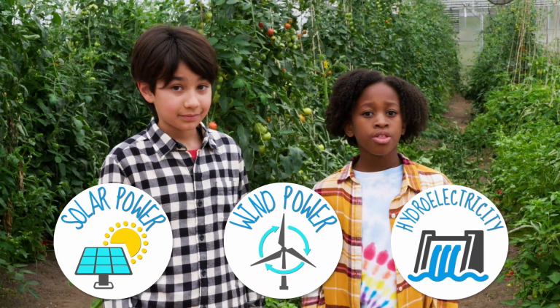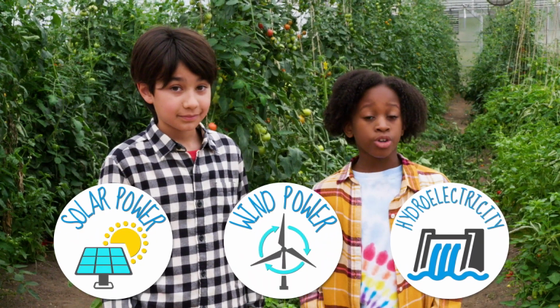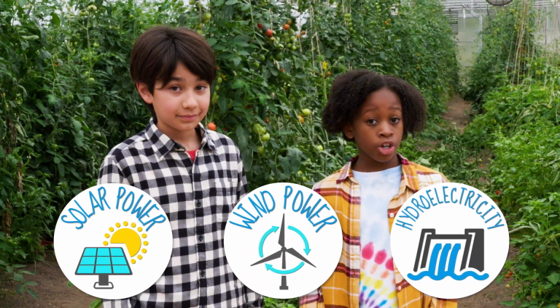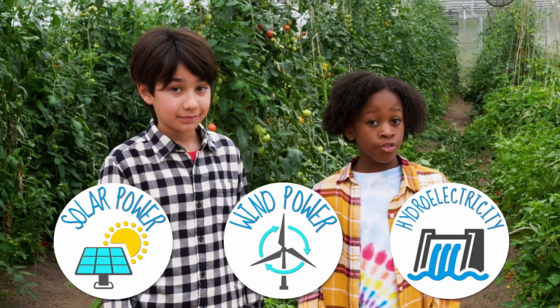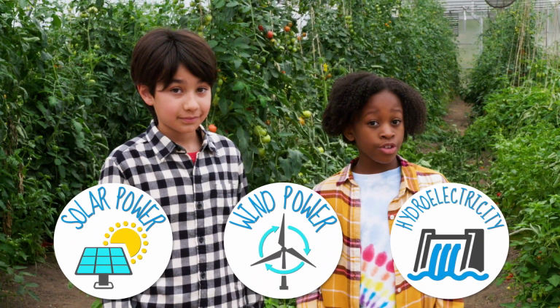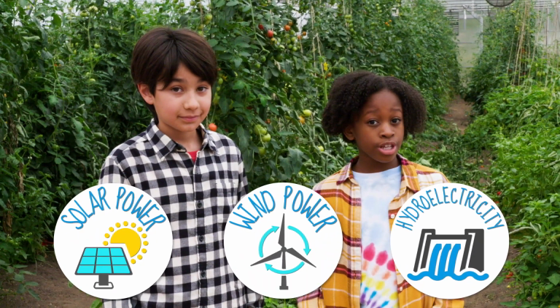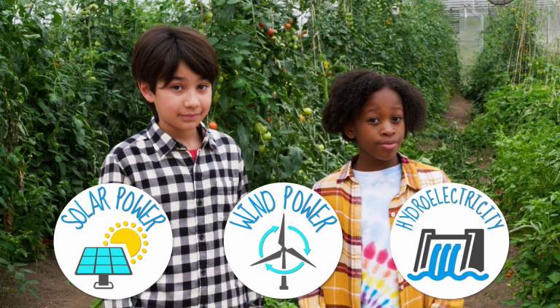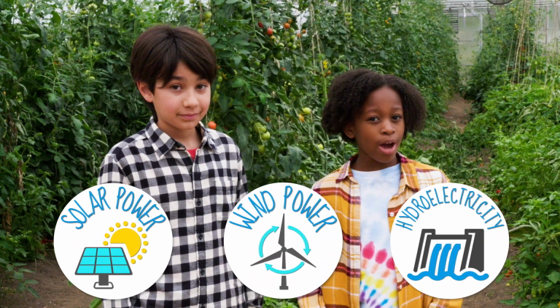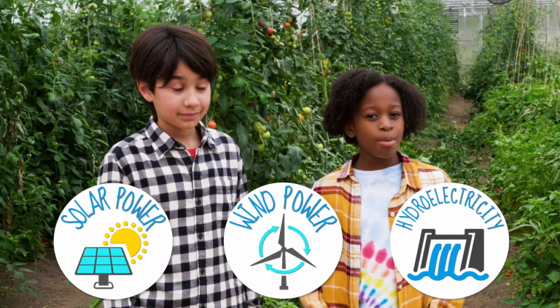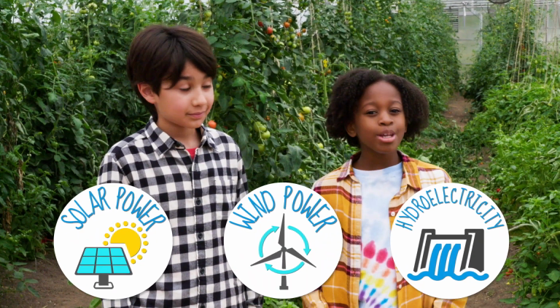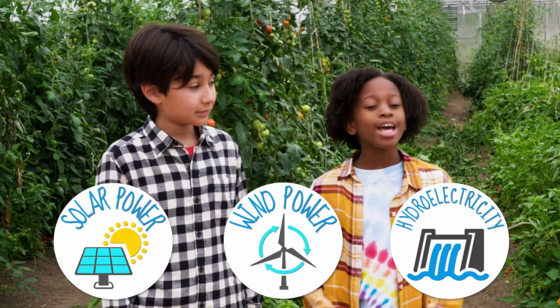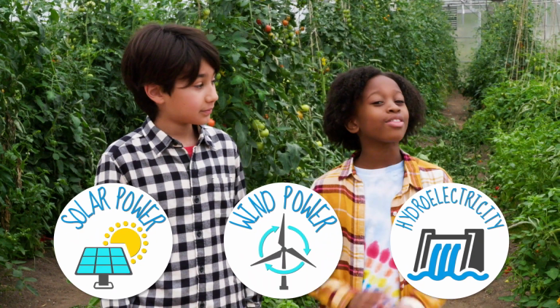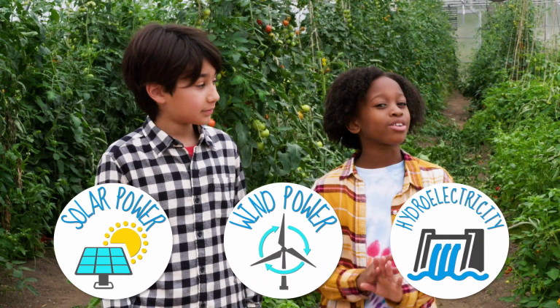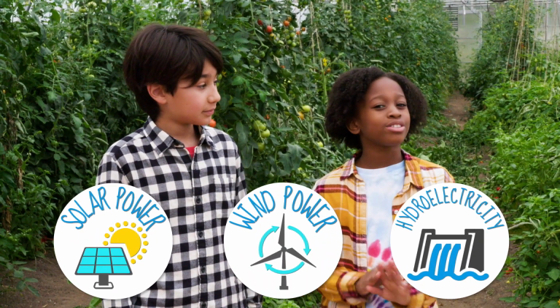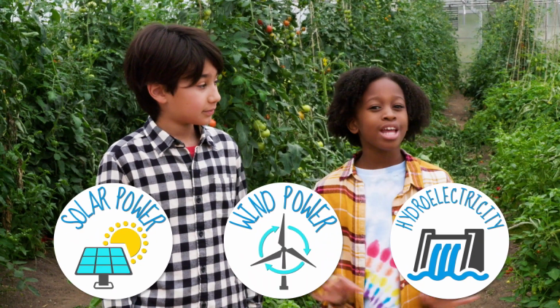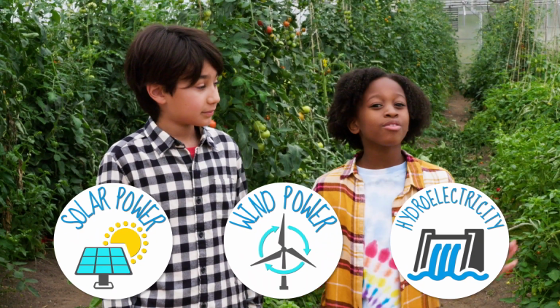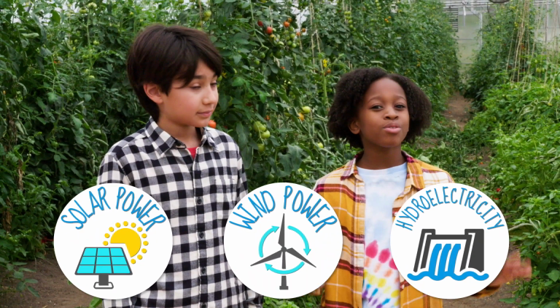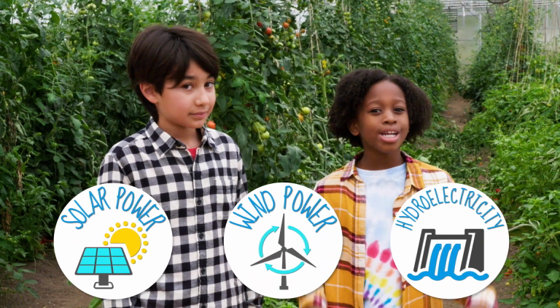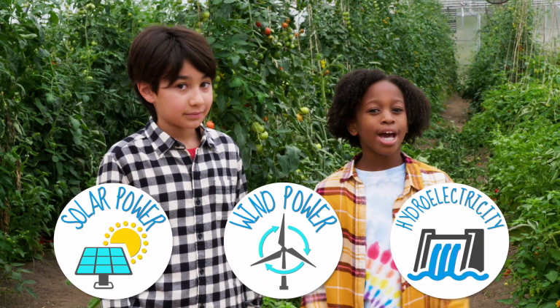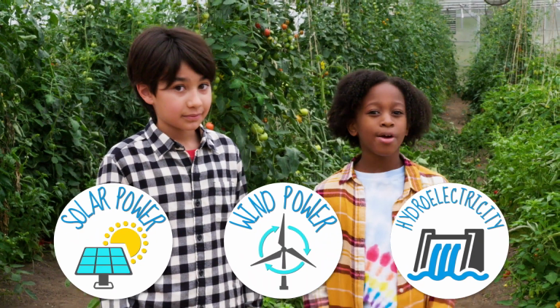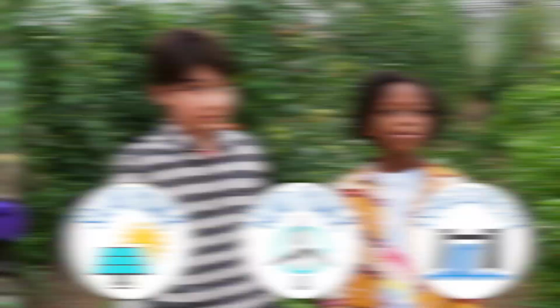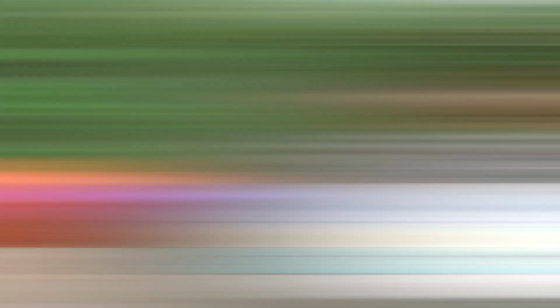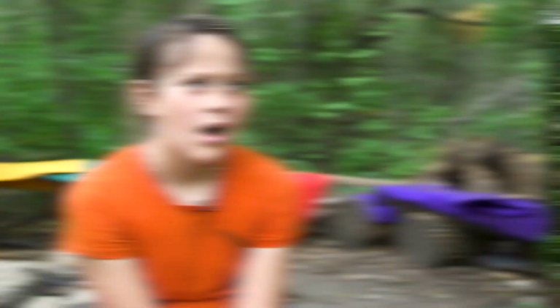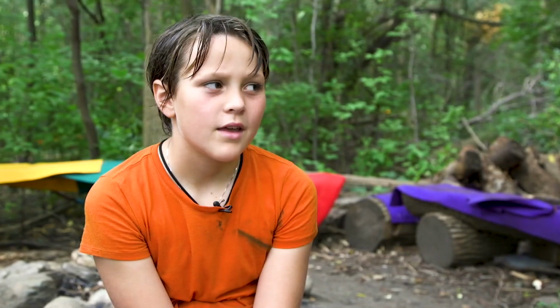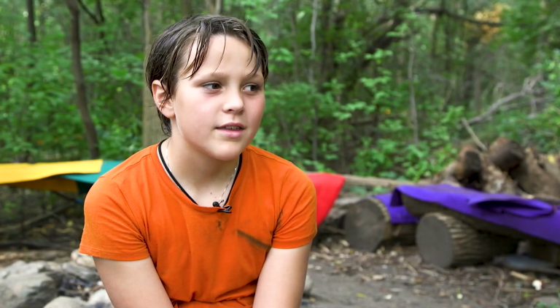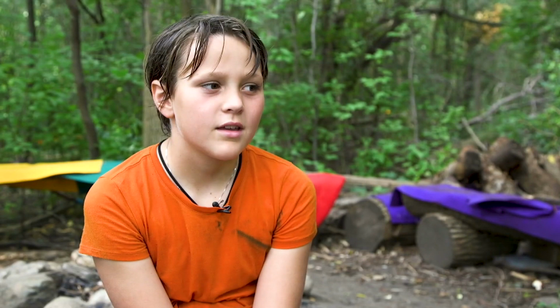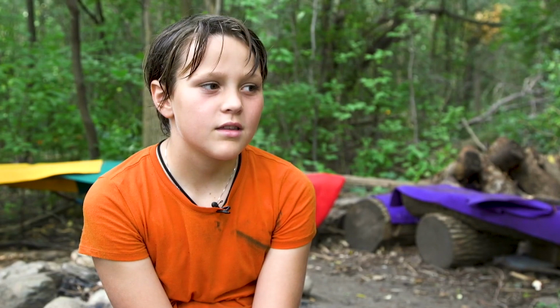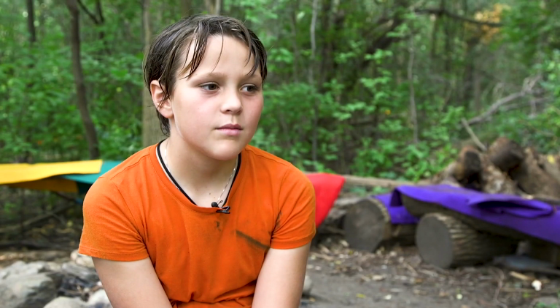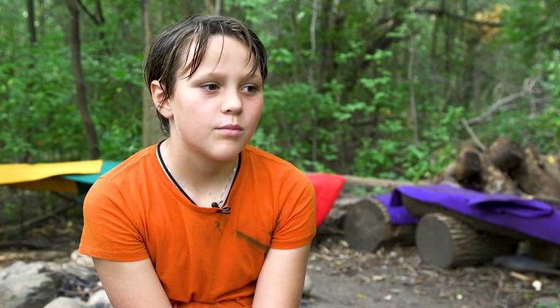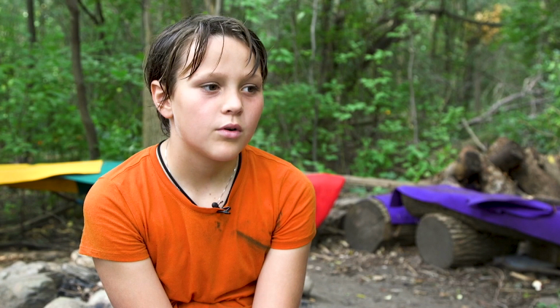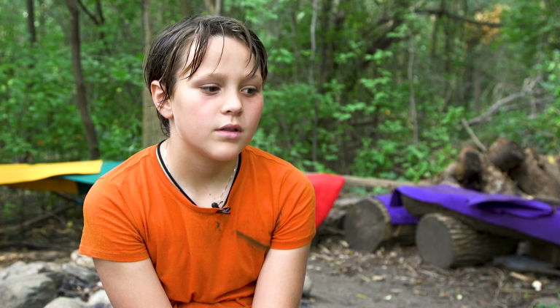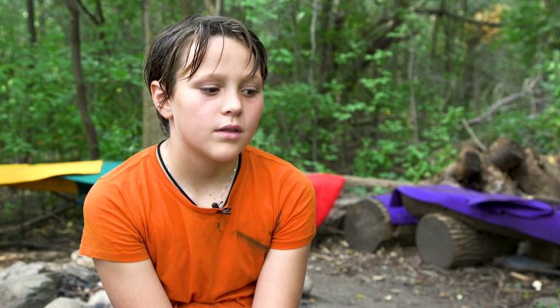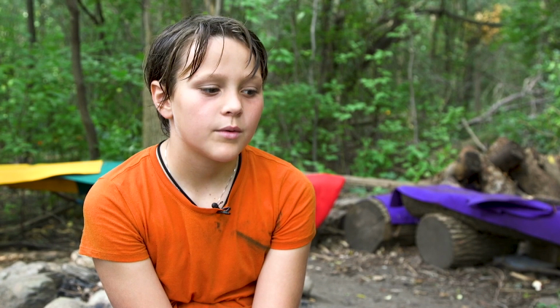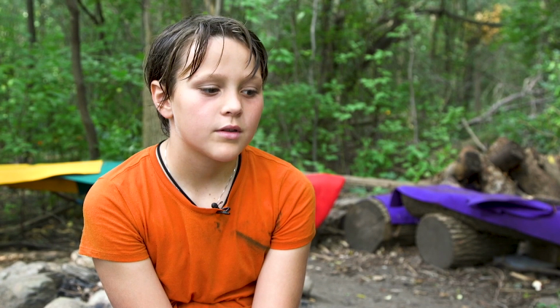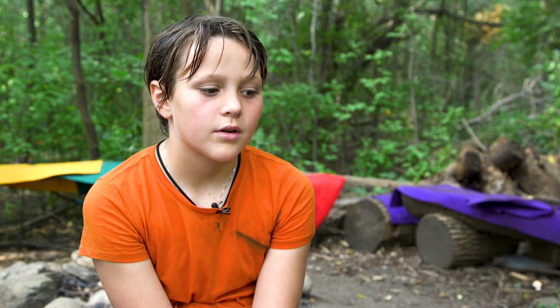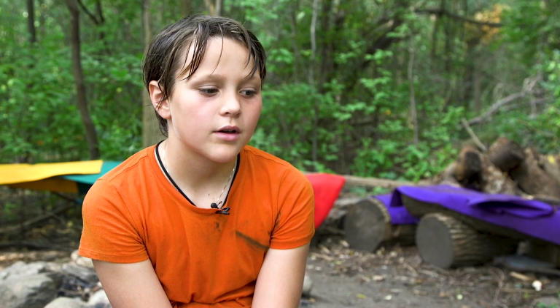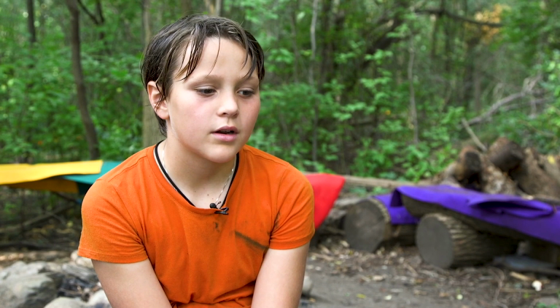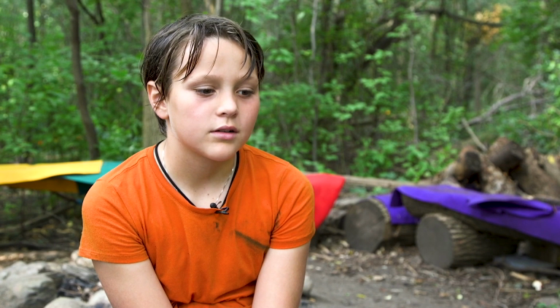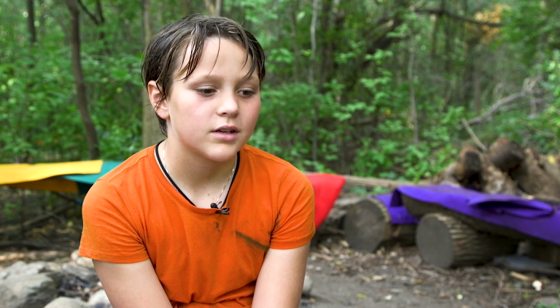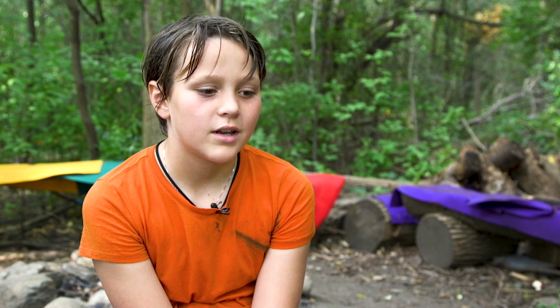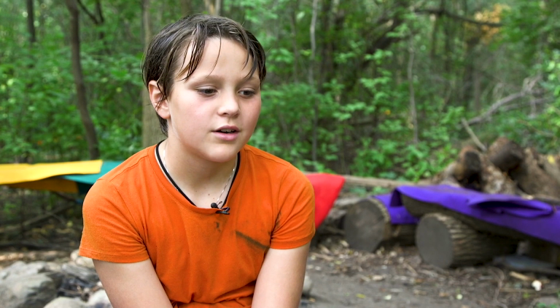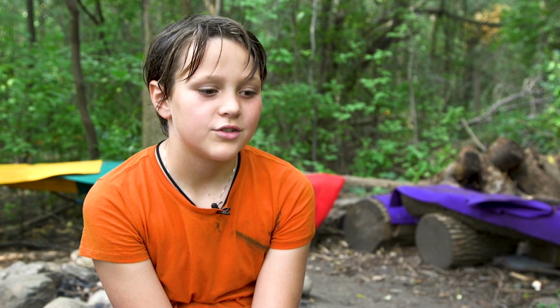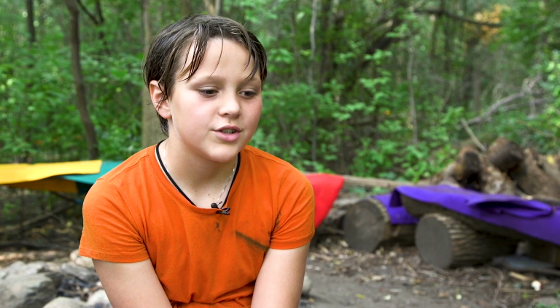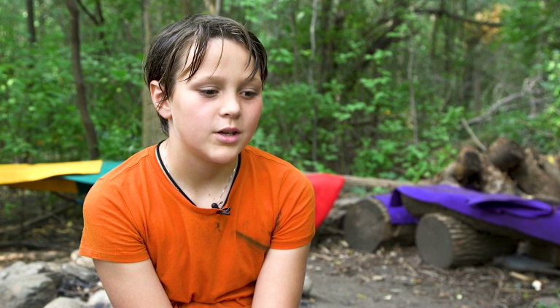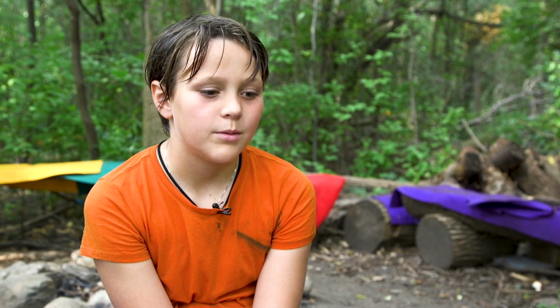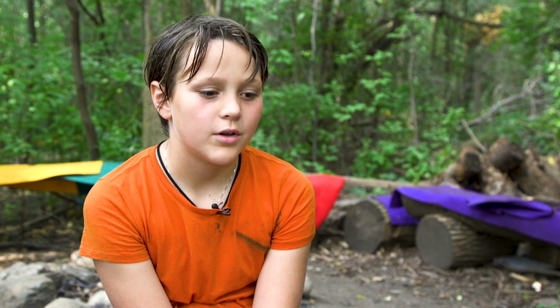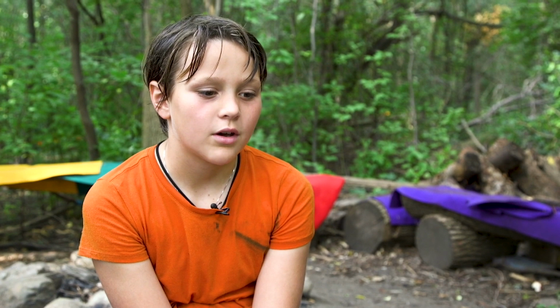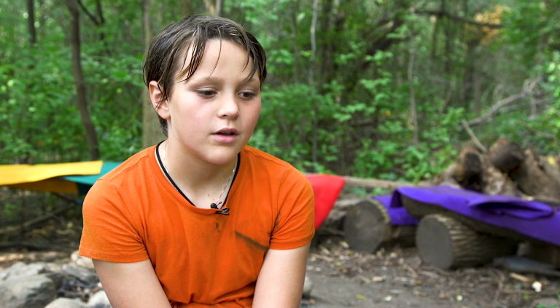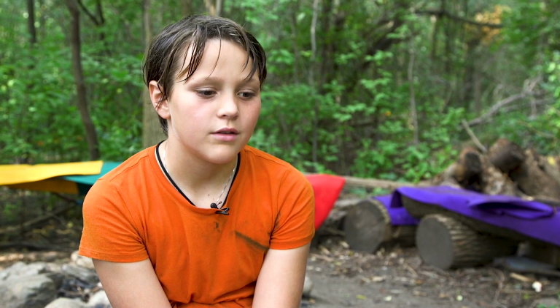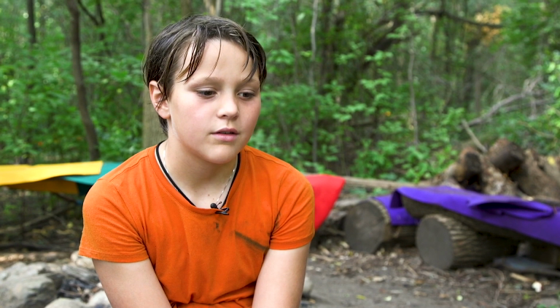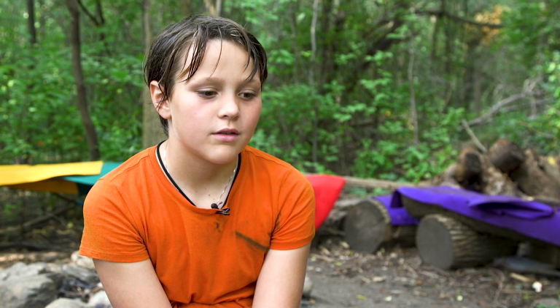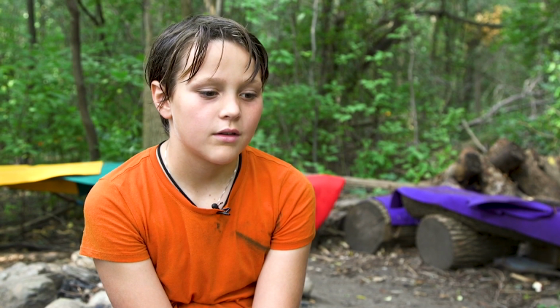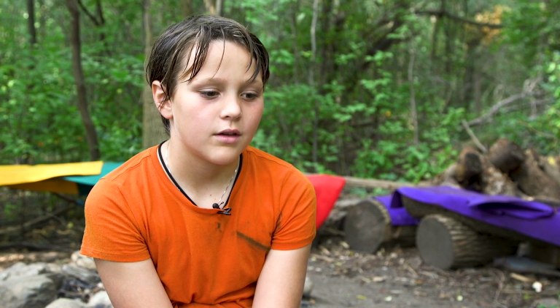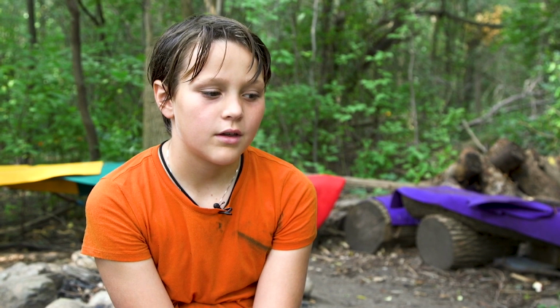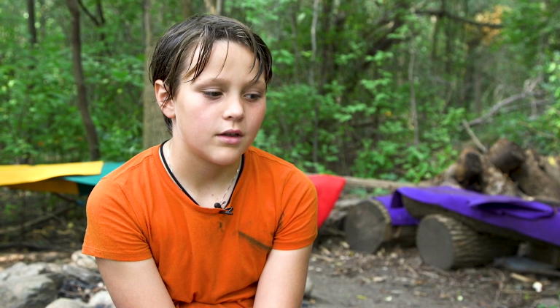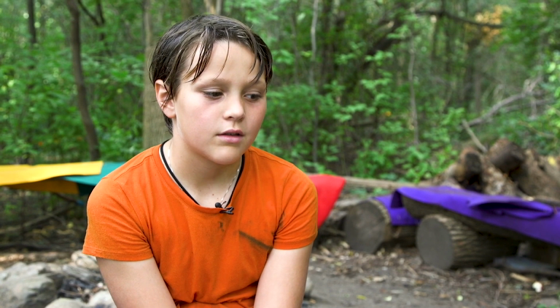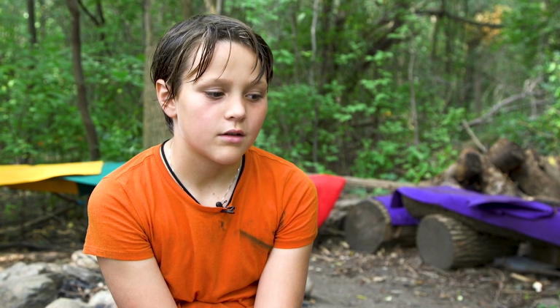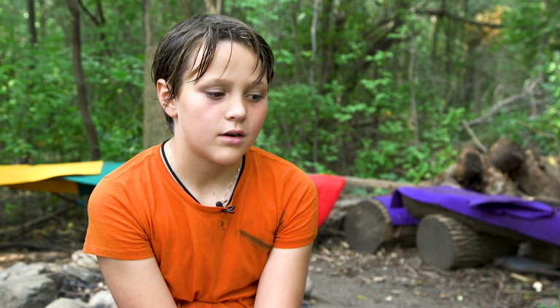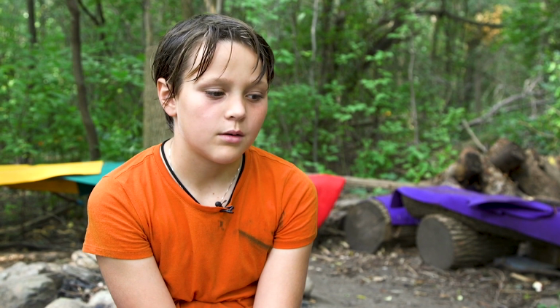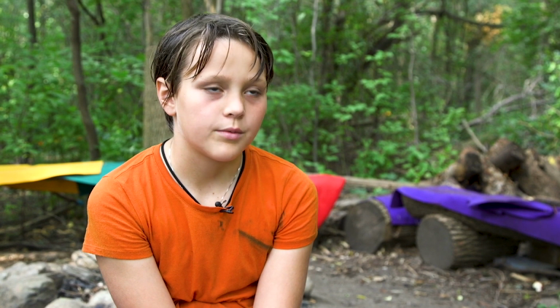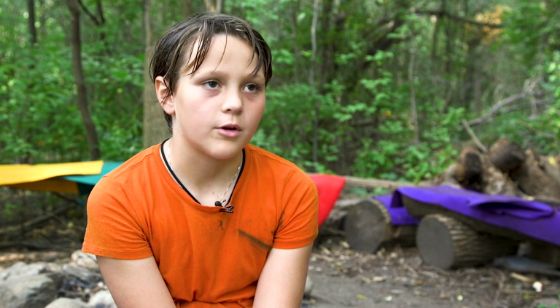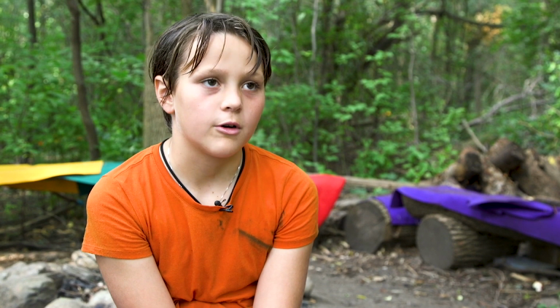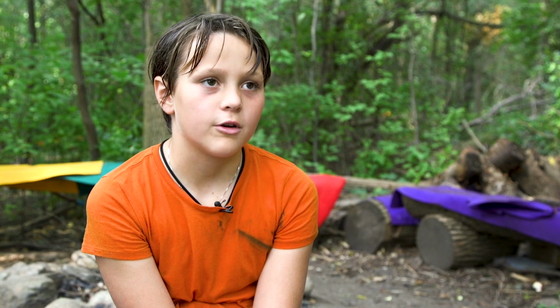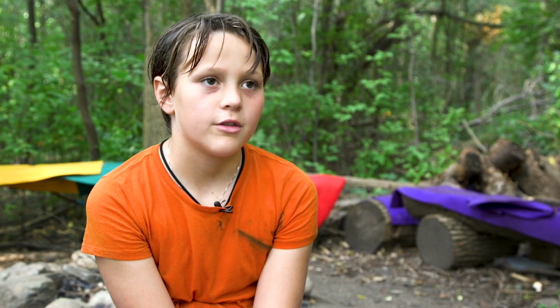They're good for the environment and they'll never run out. I think it's important that we start getting clean energy because it's going to help the earth.